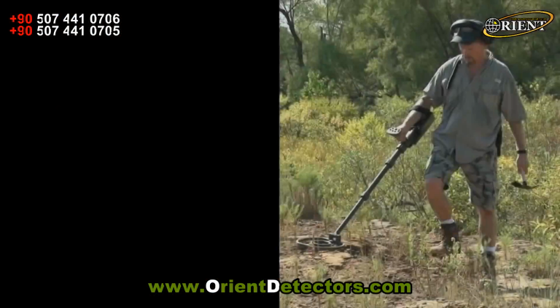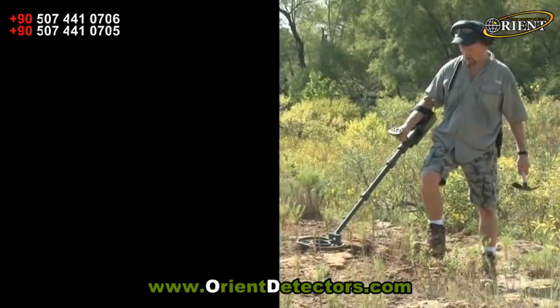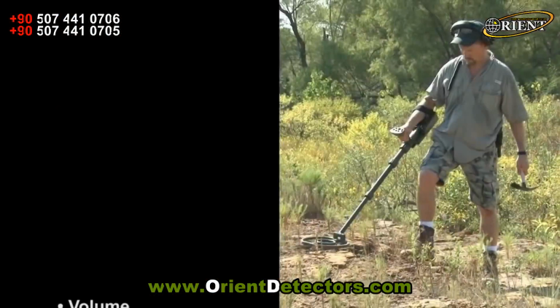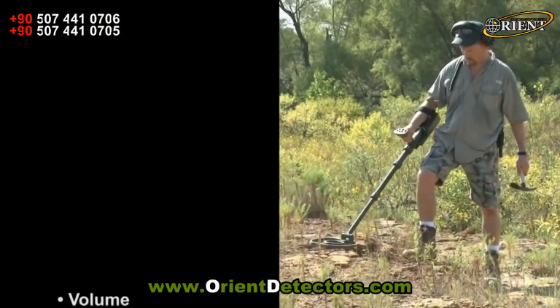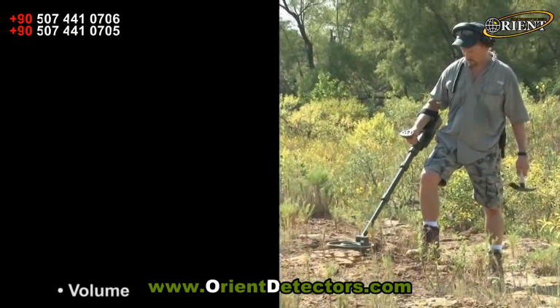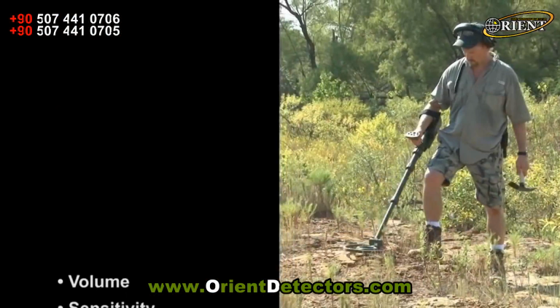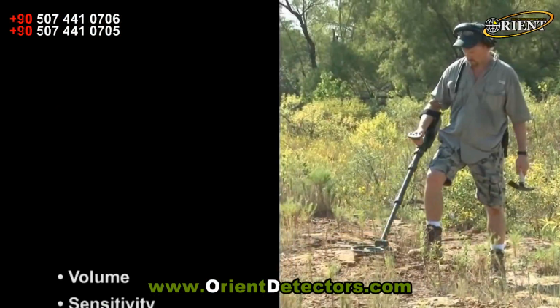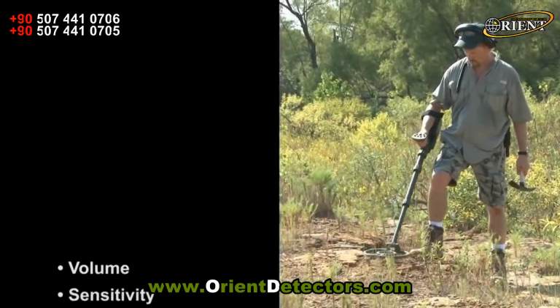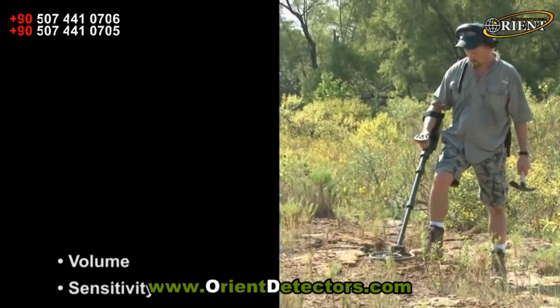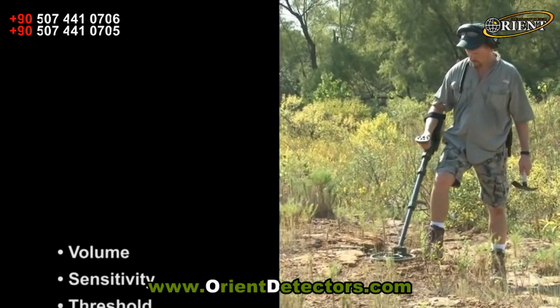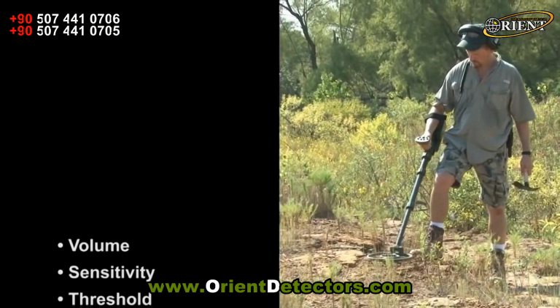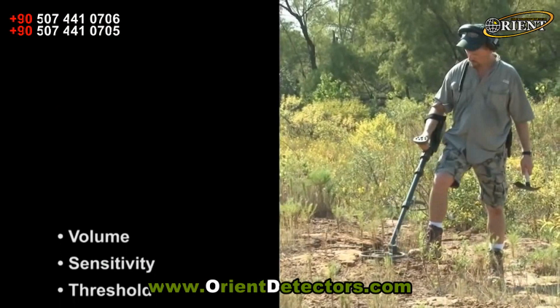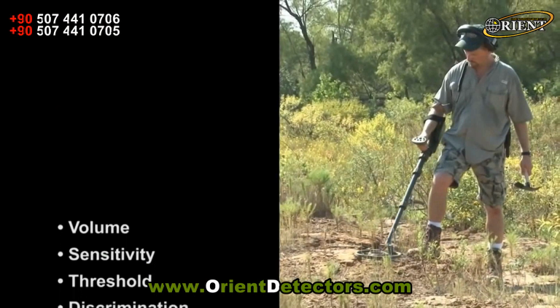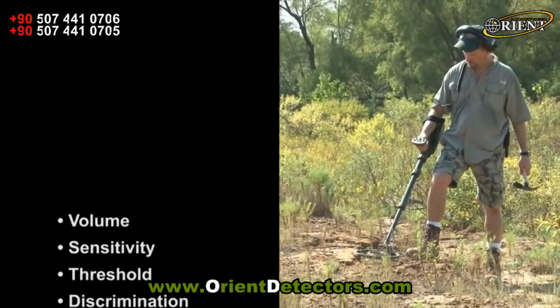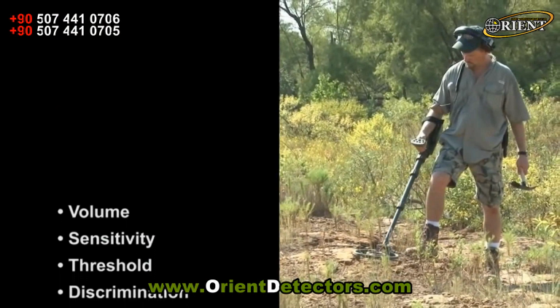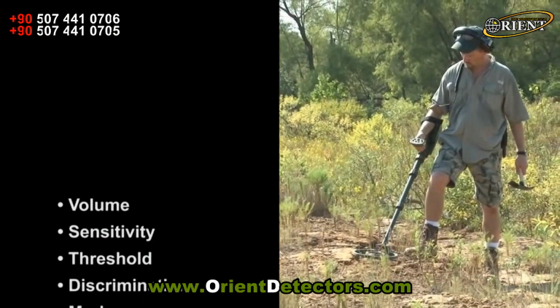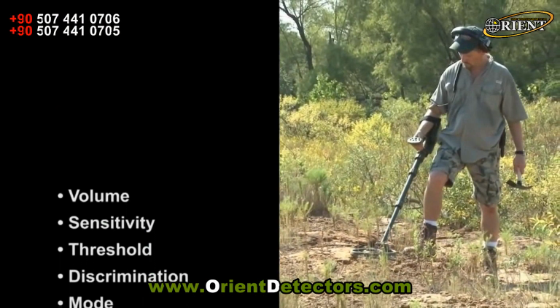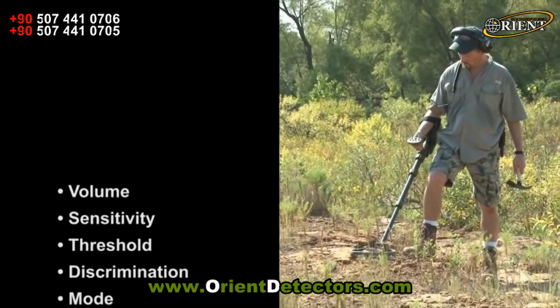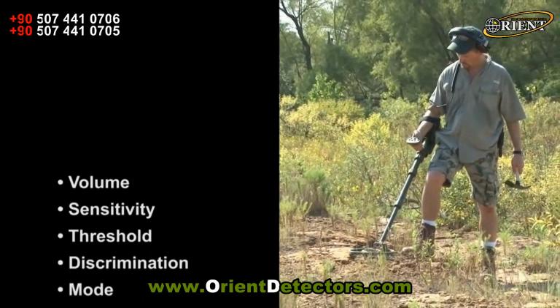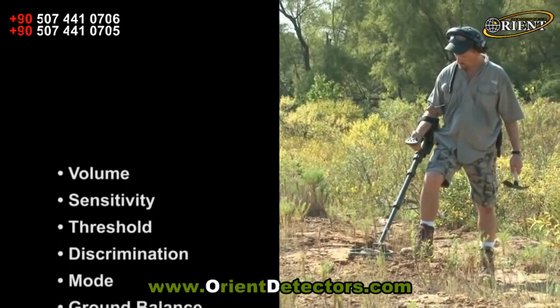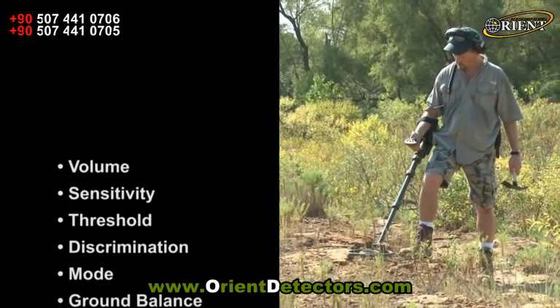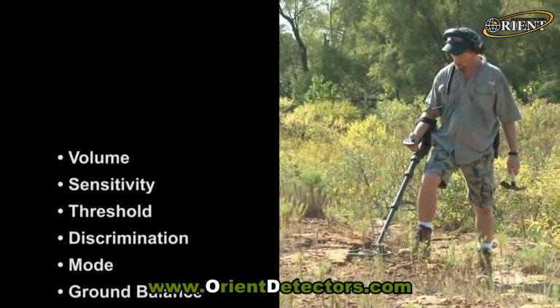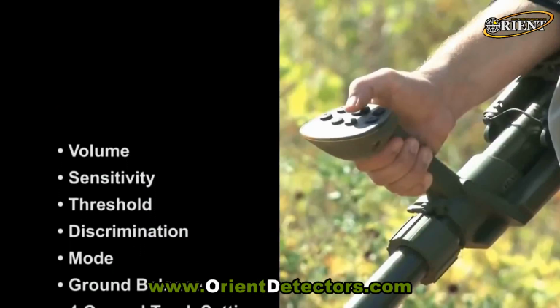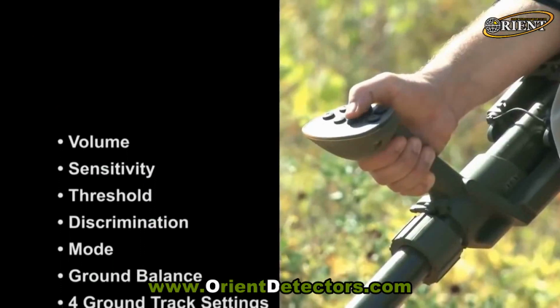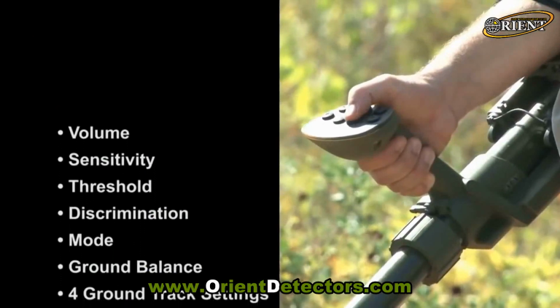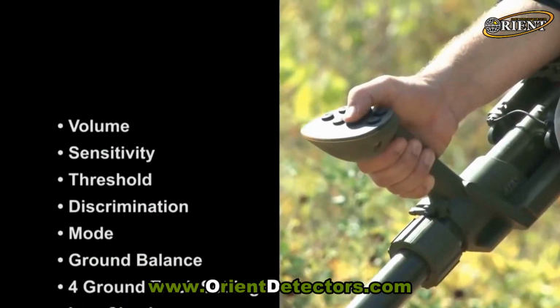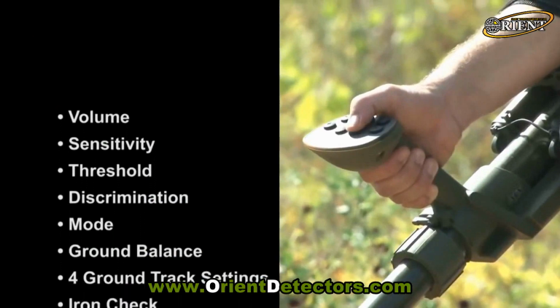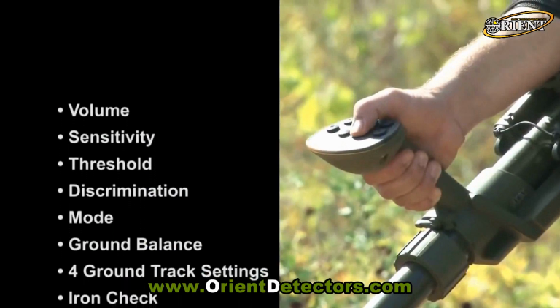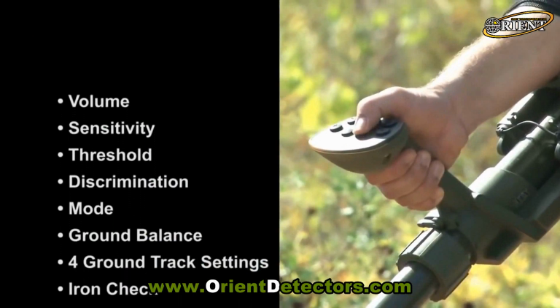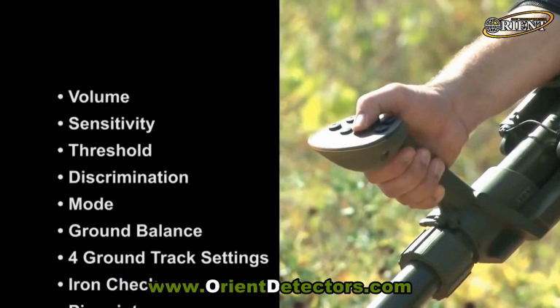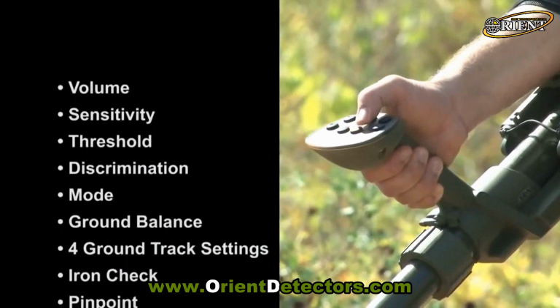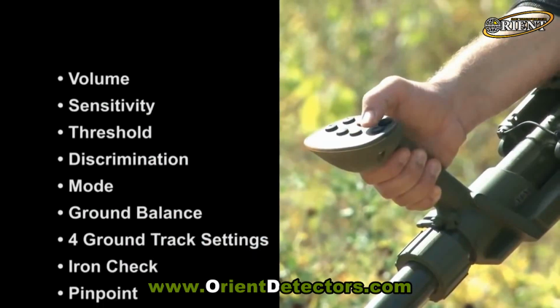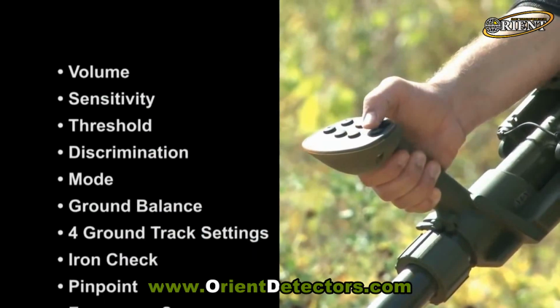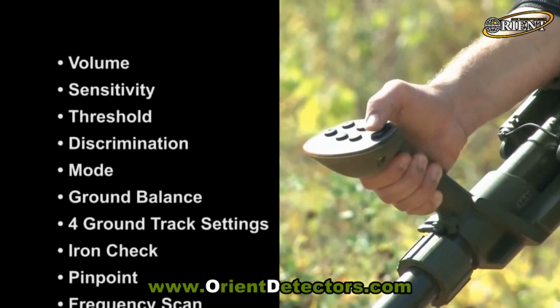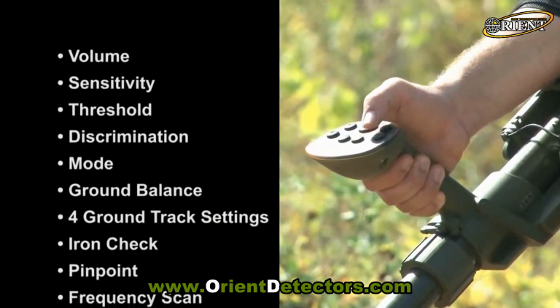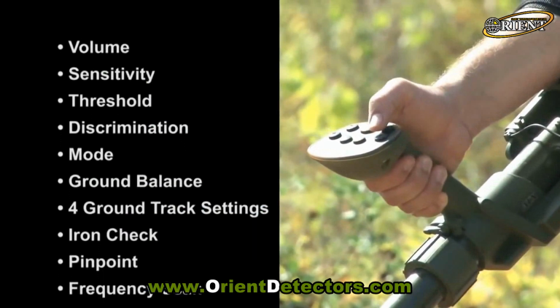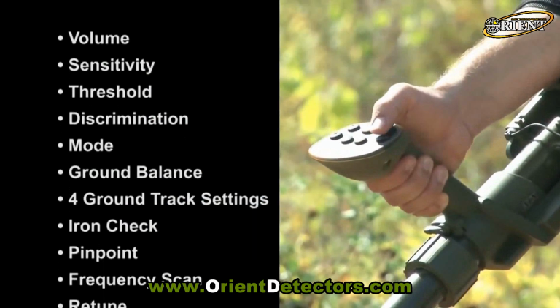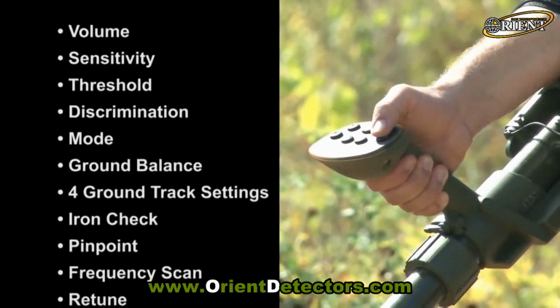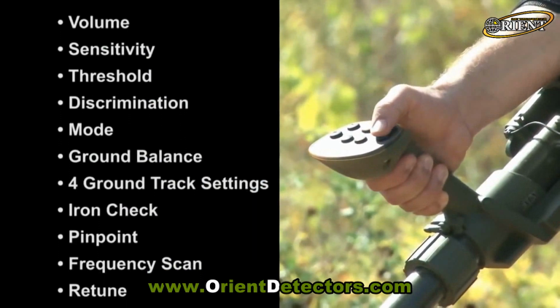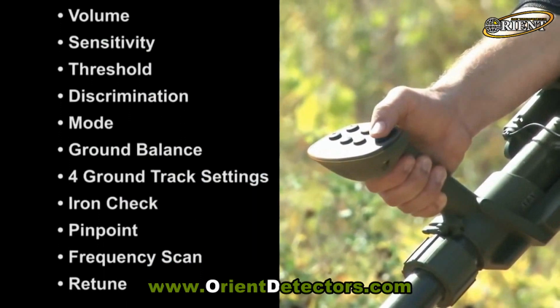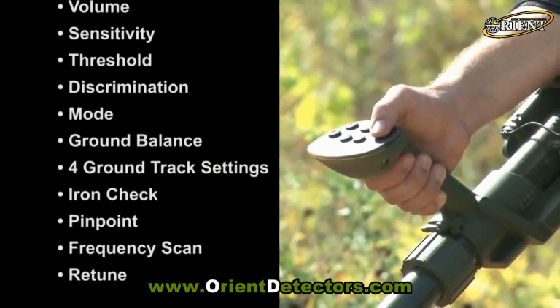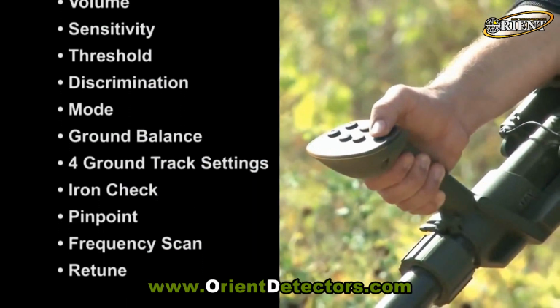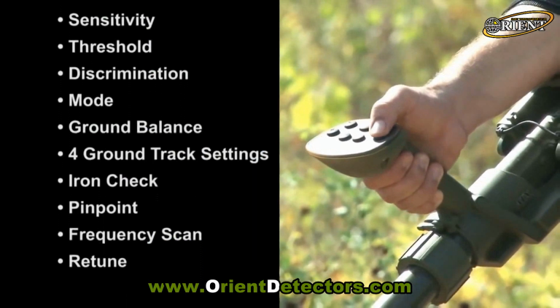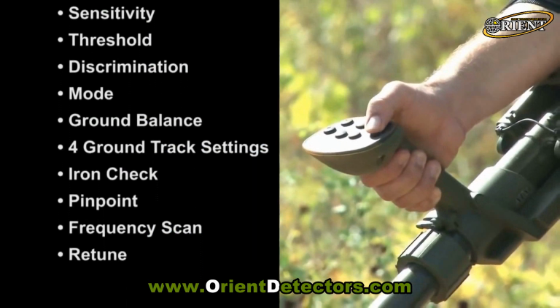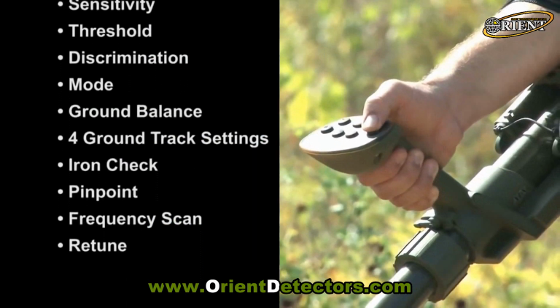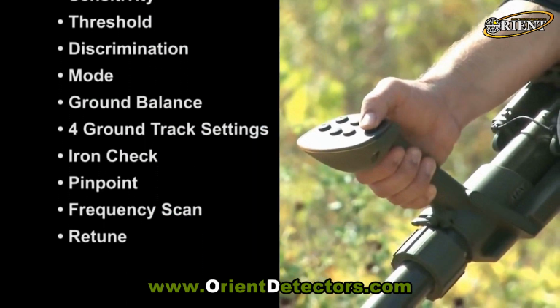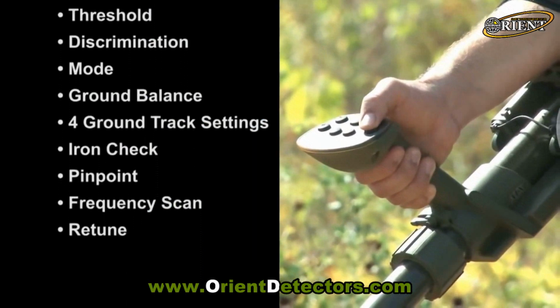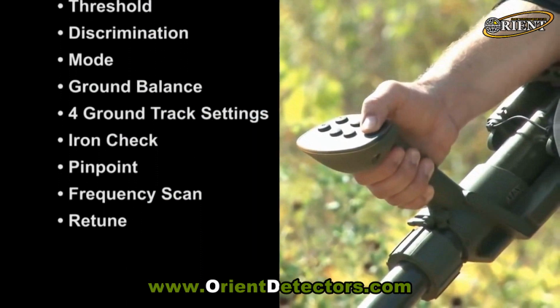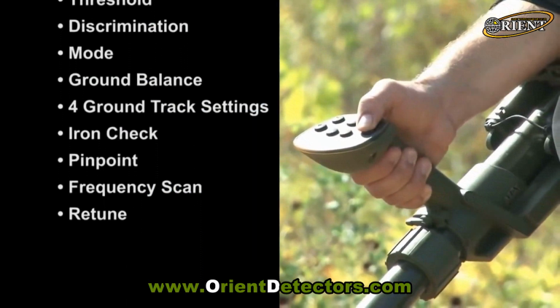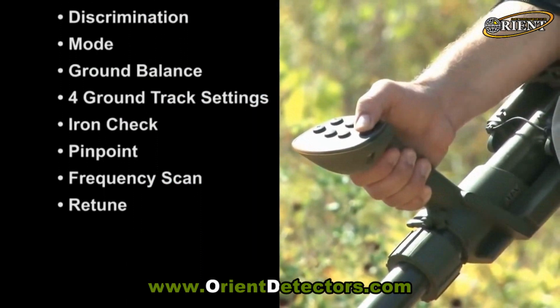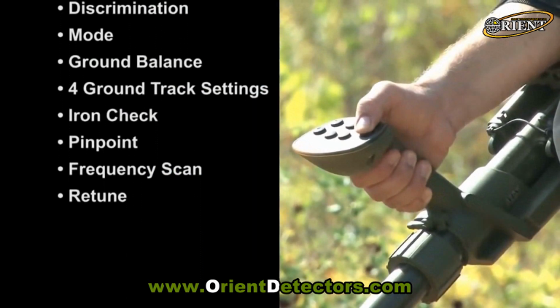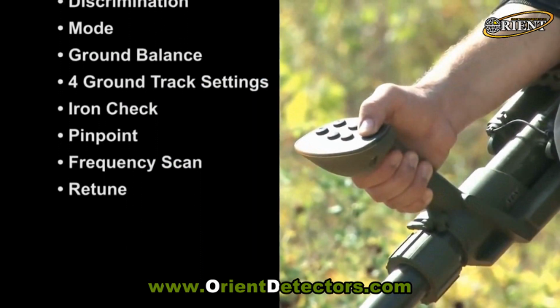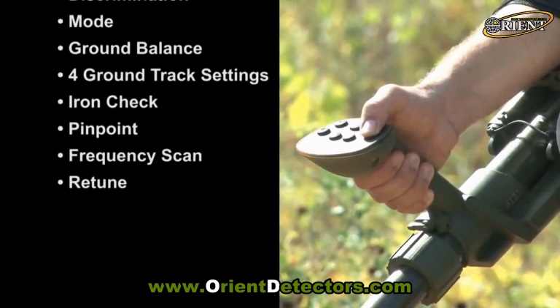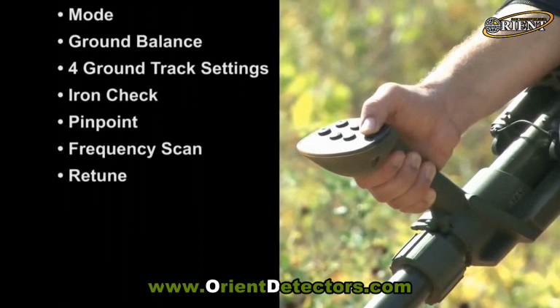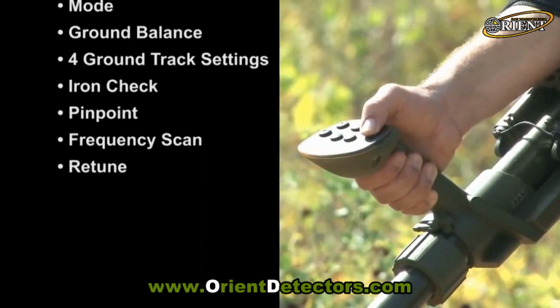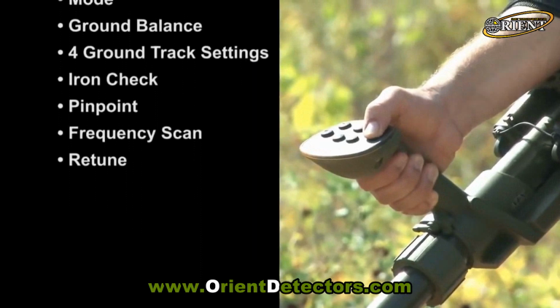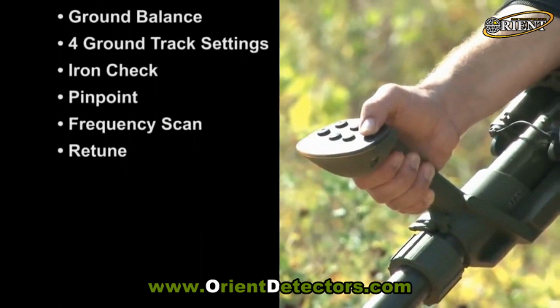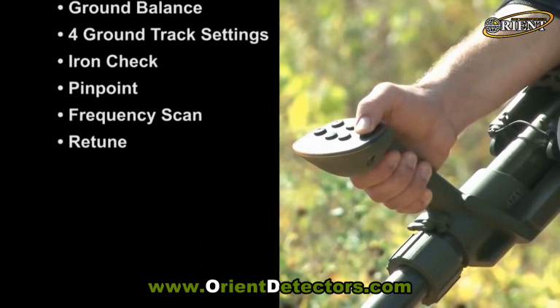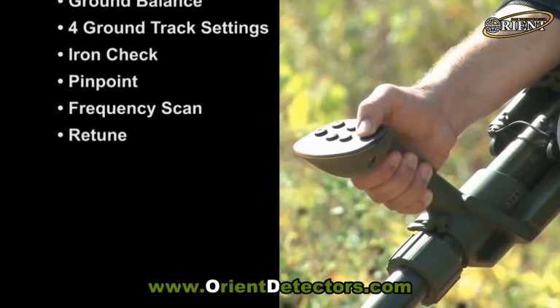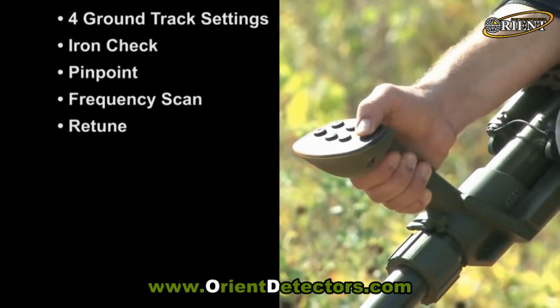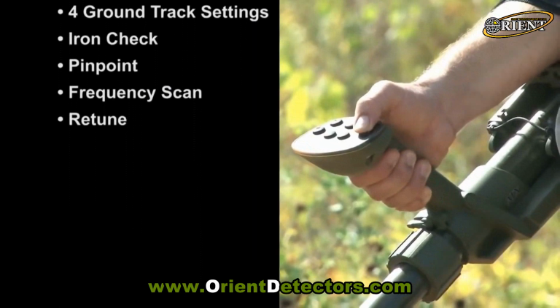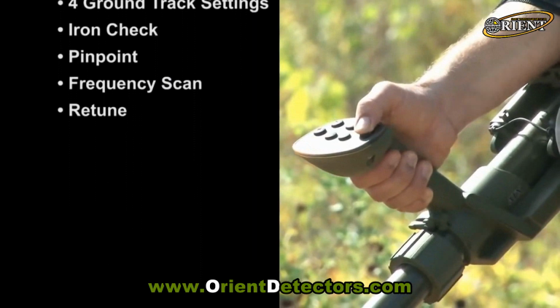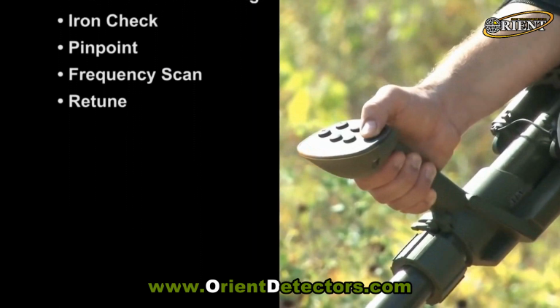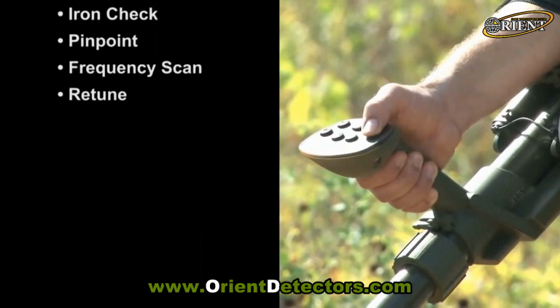Single push button controls at your fingertips allow one-hand operation. No second hand needed to make adjustments.